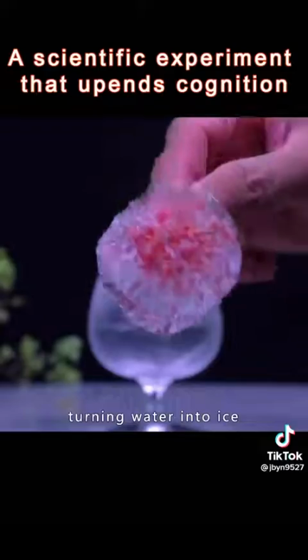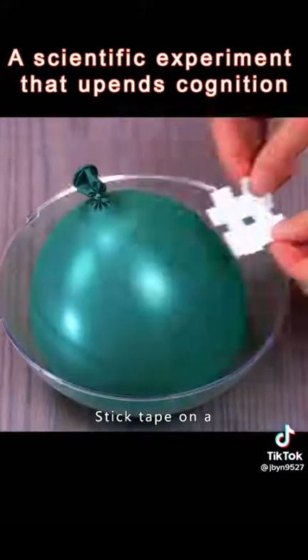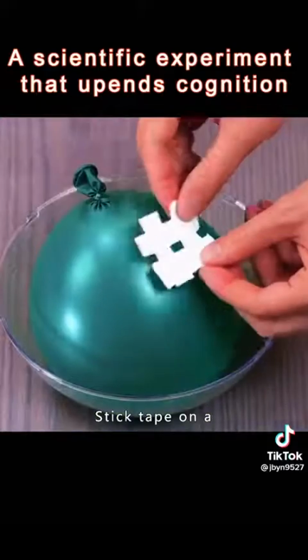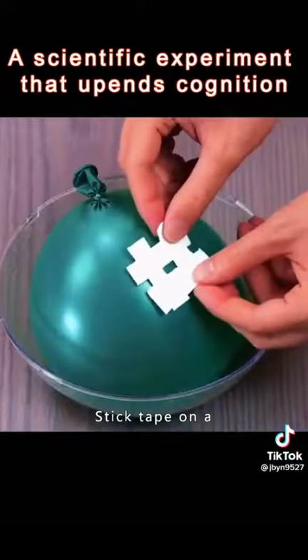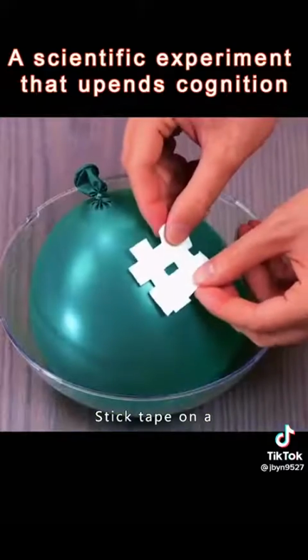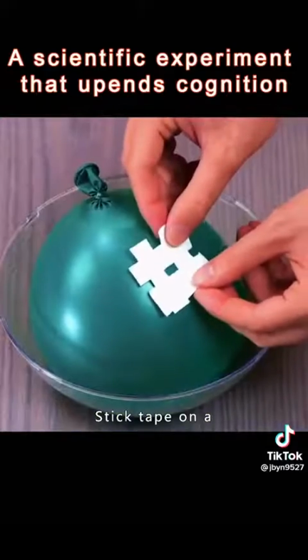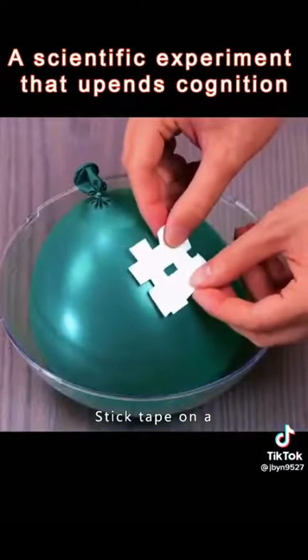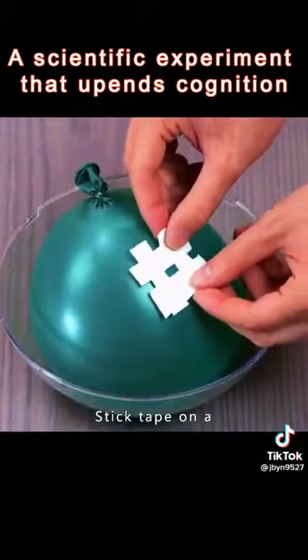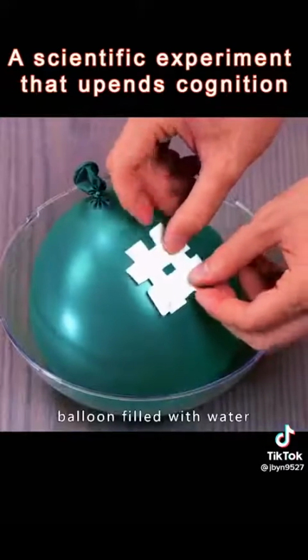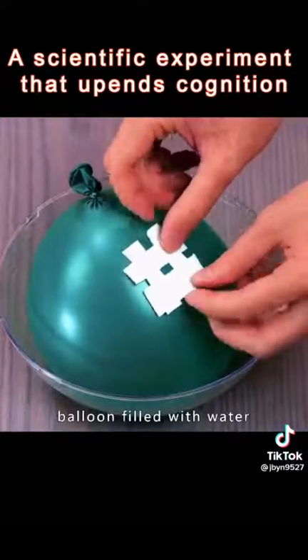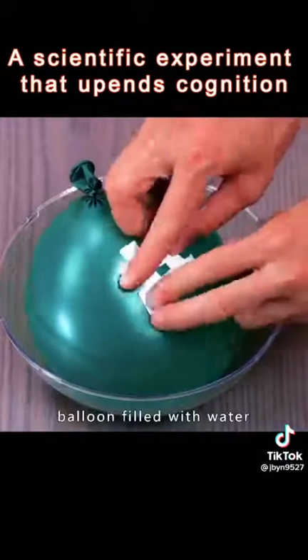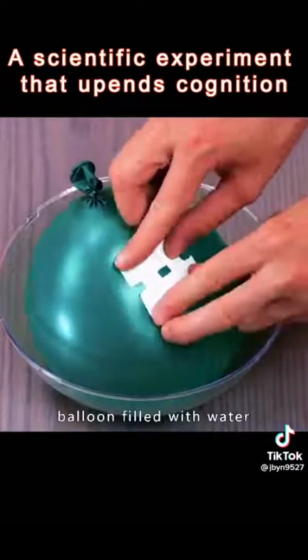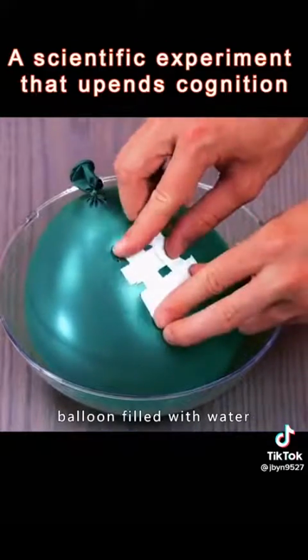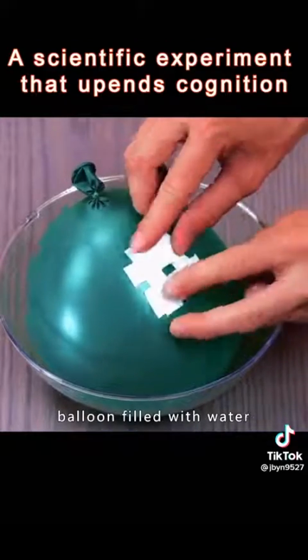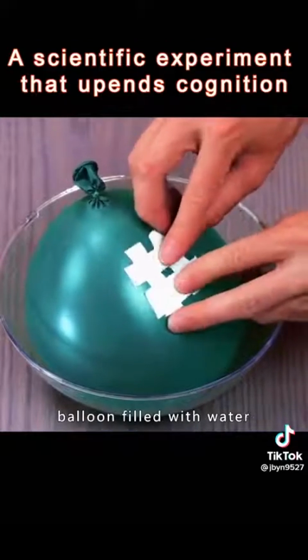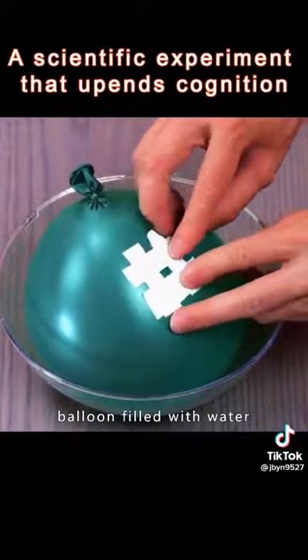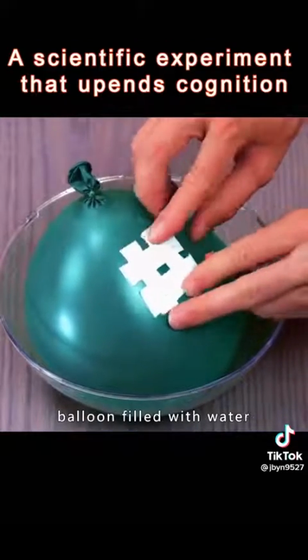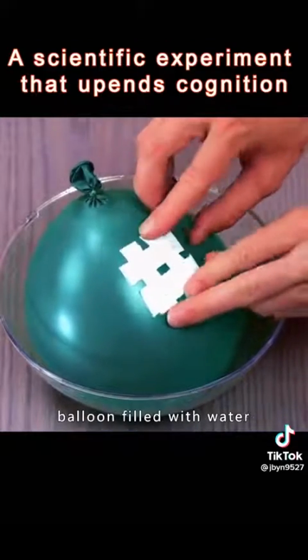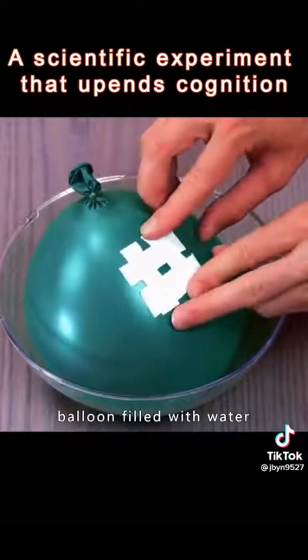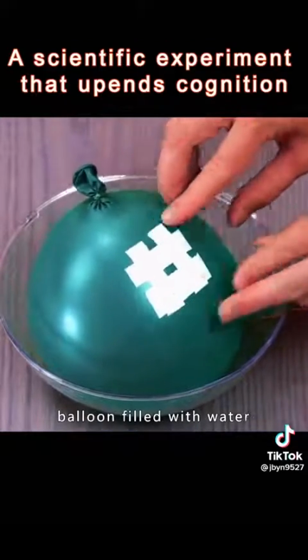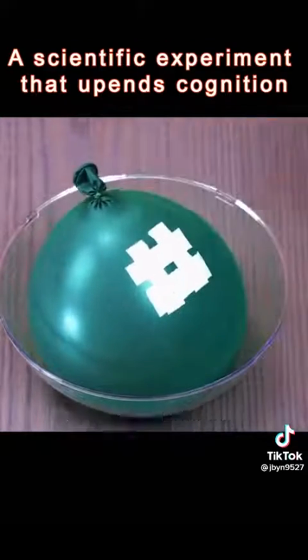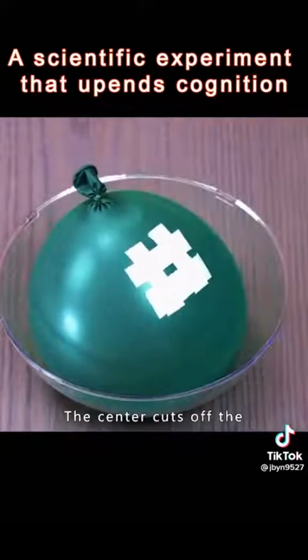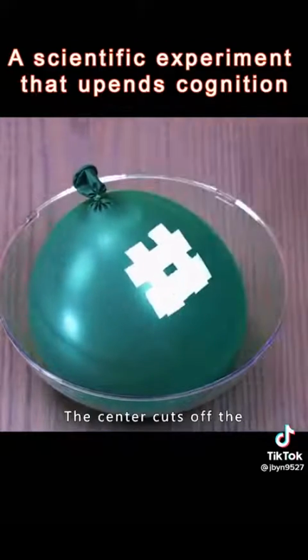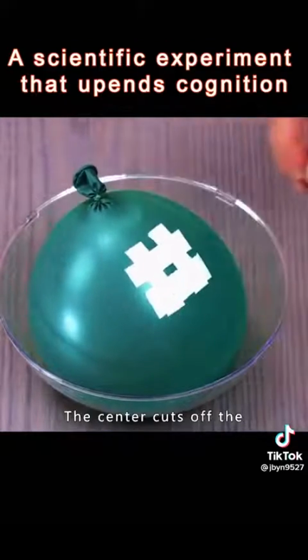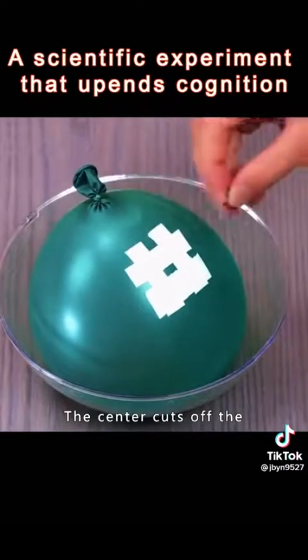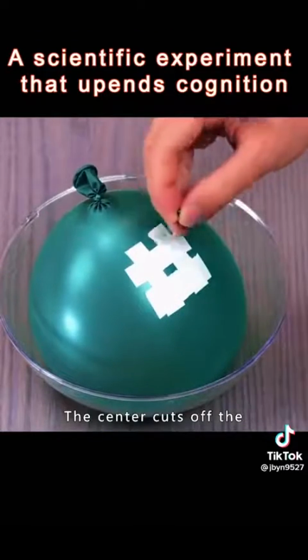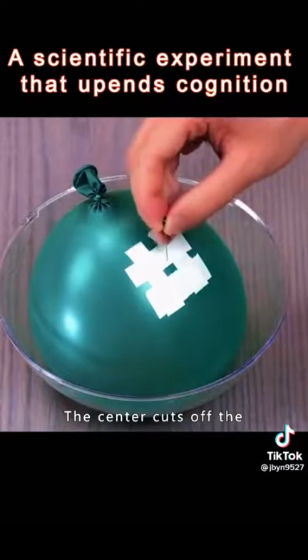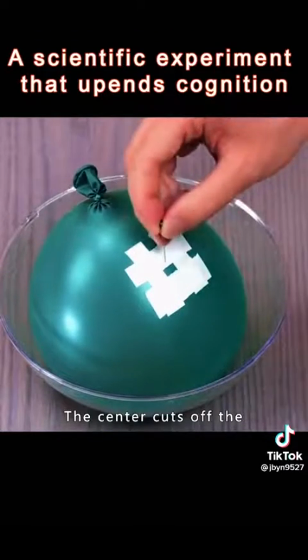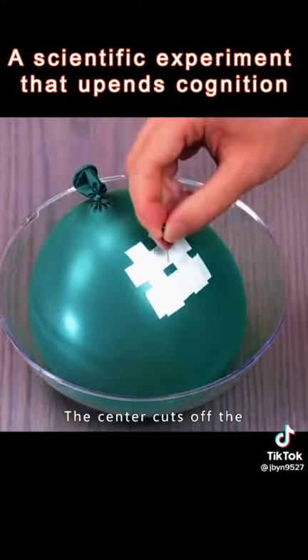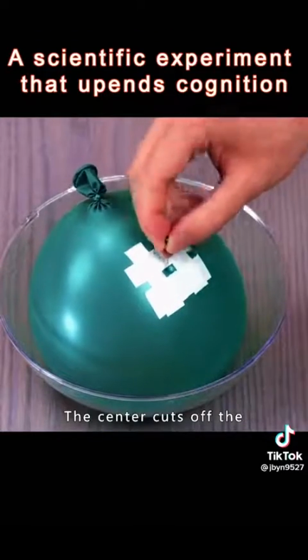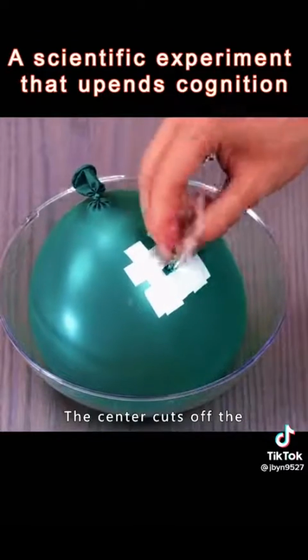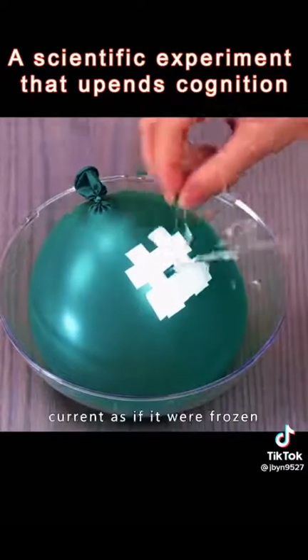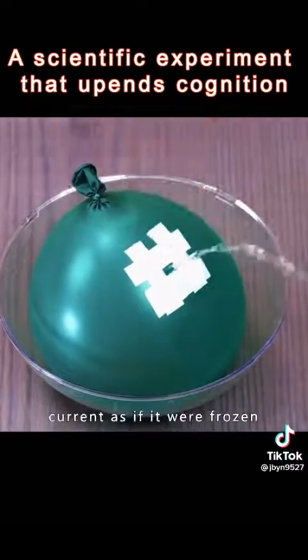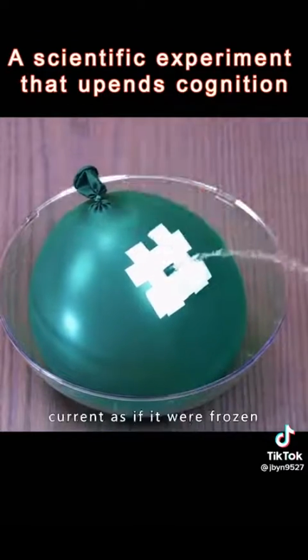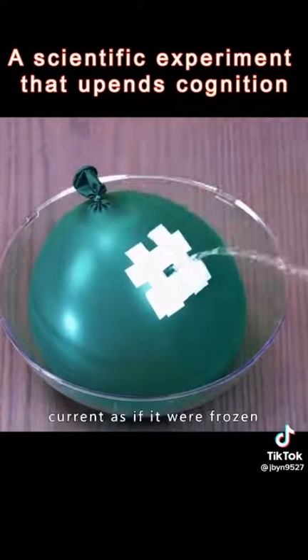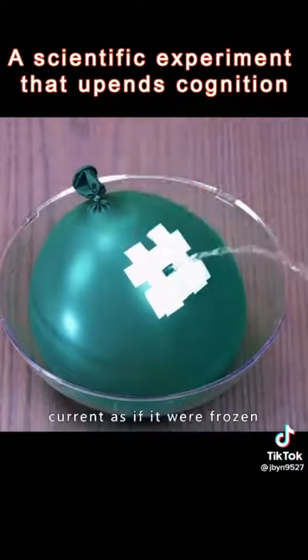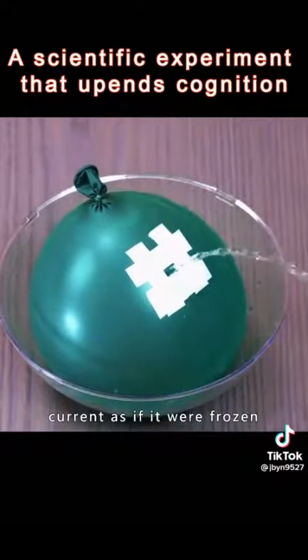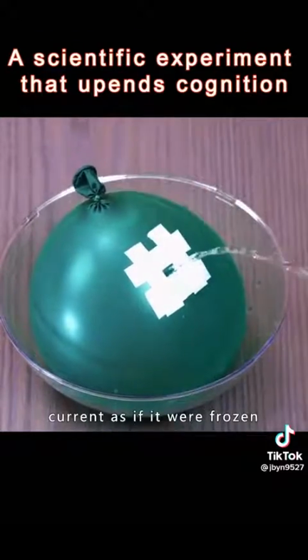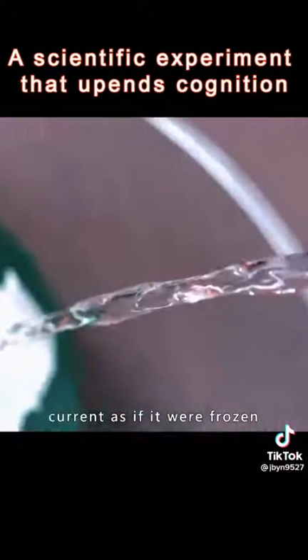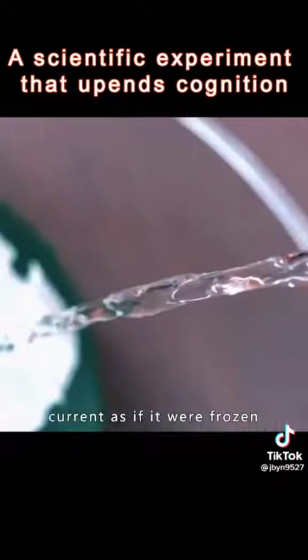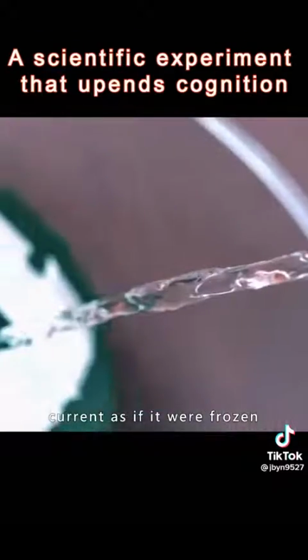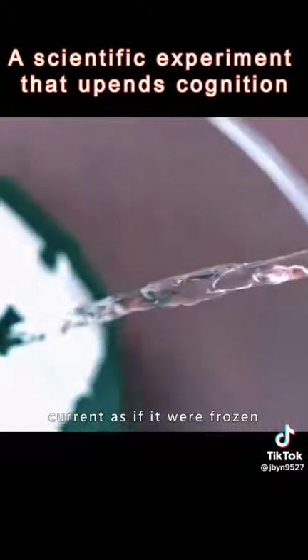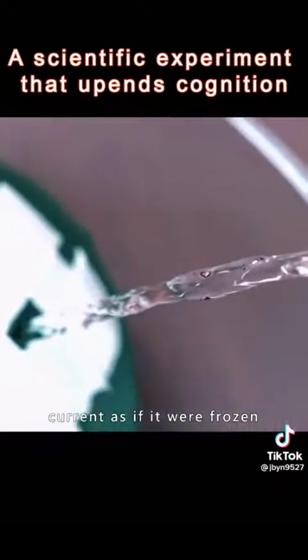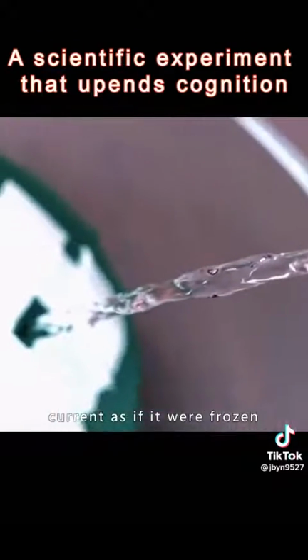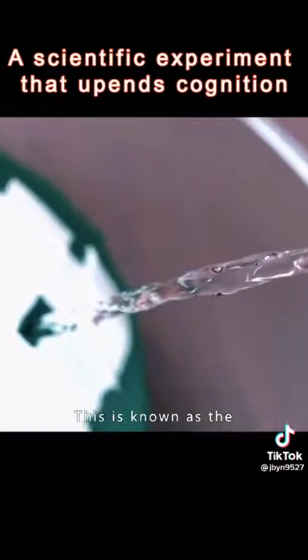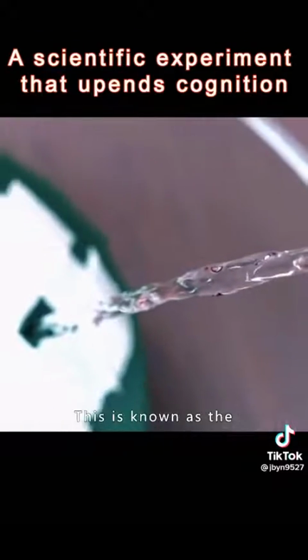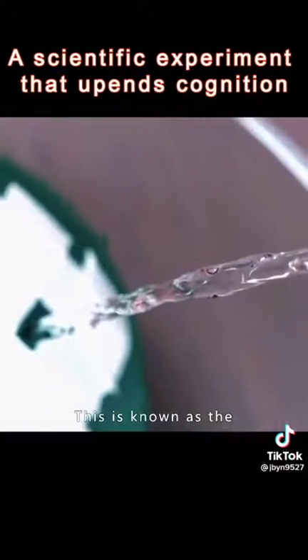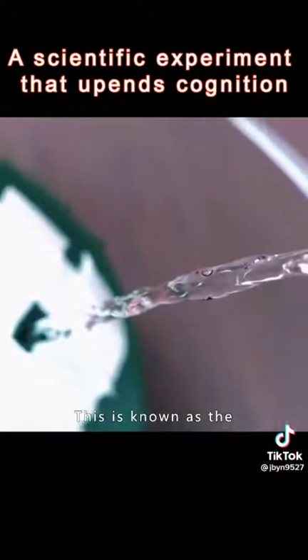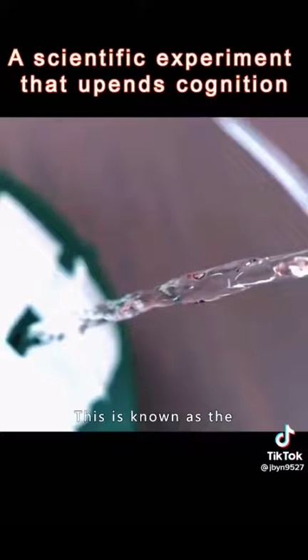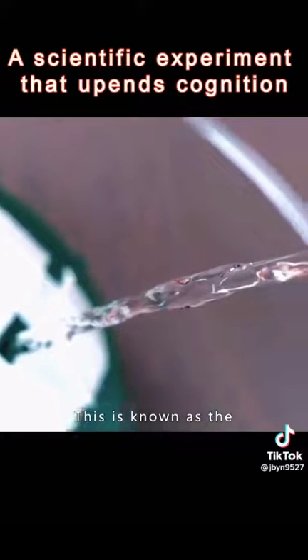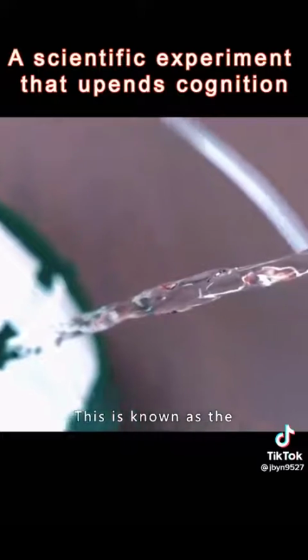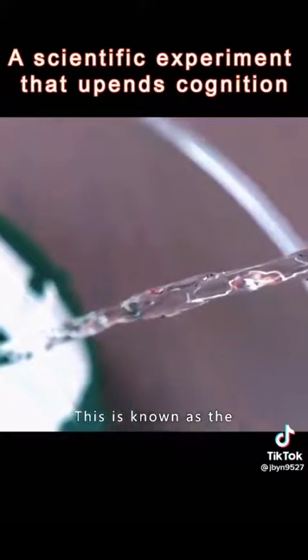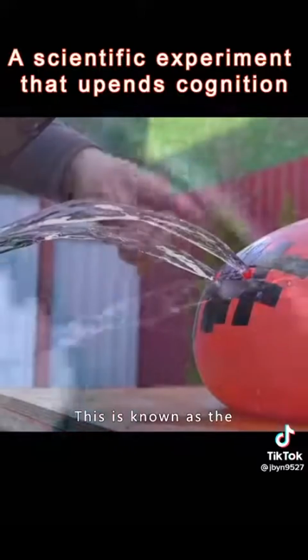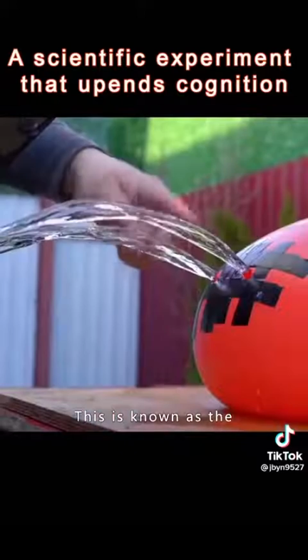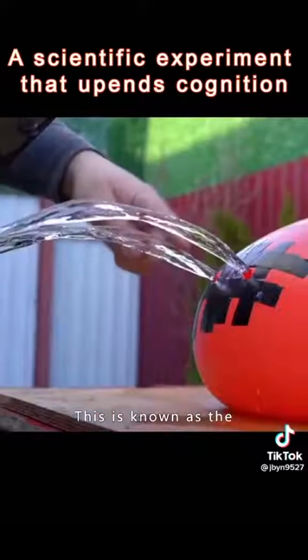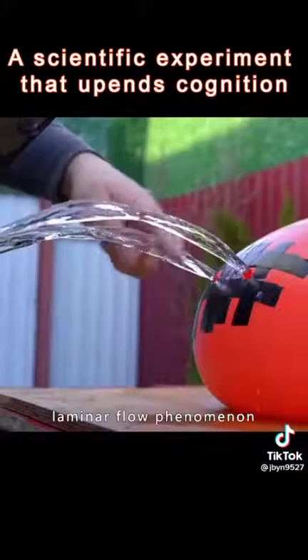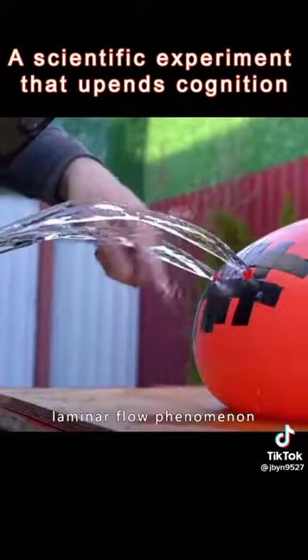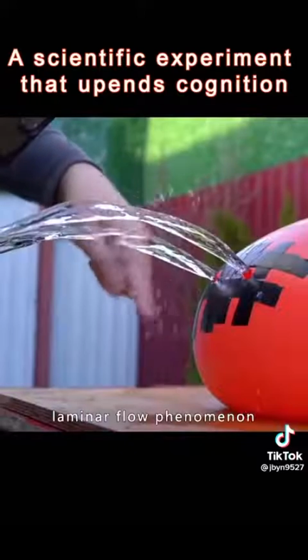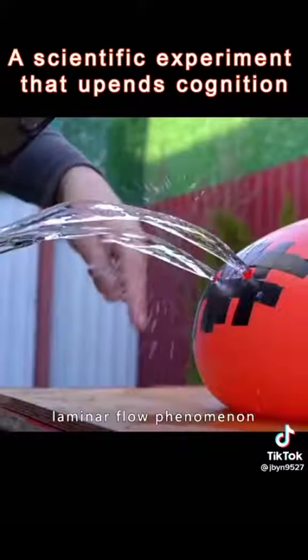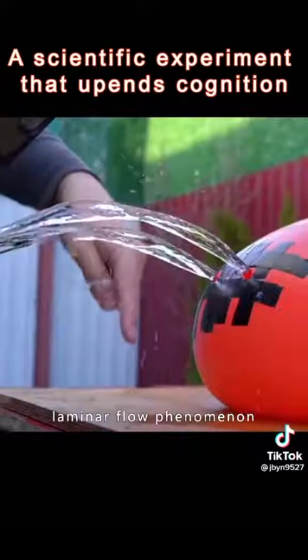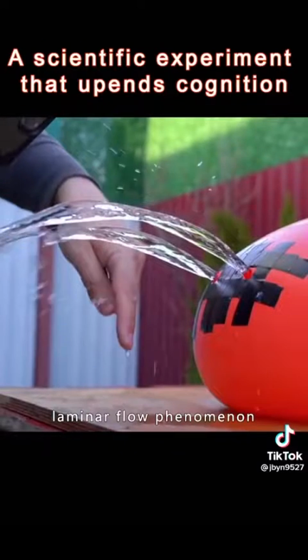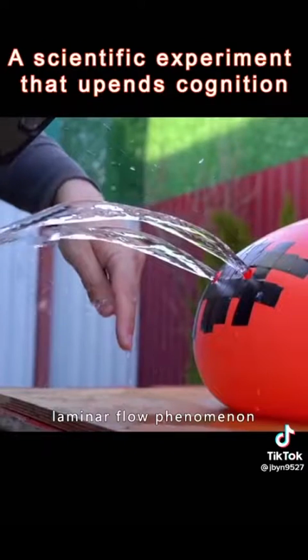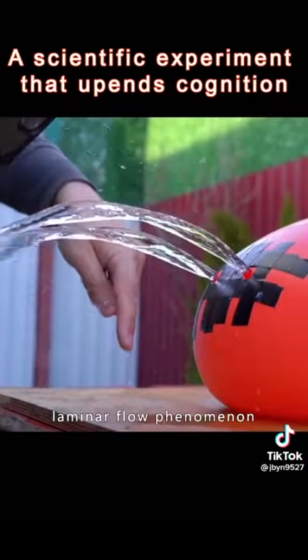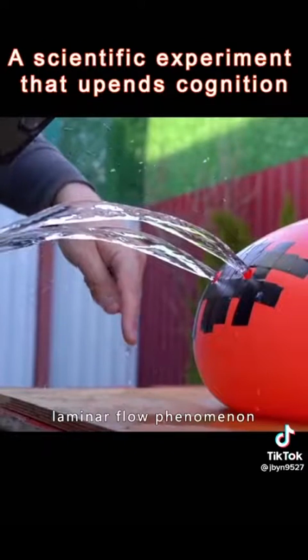Stick tape on a balloon filled with water. The water flow cuts off as if it were frozen. This is known as the laminar flow phenomenon.